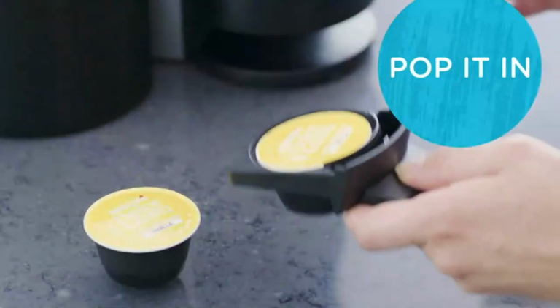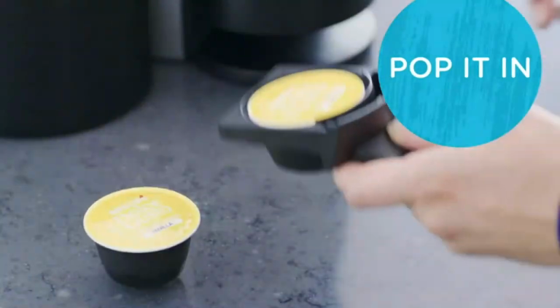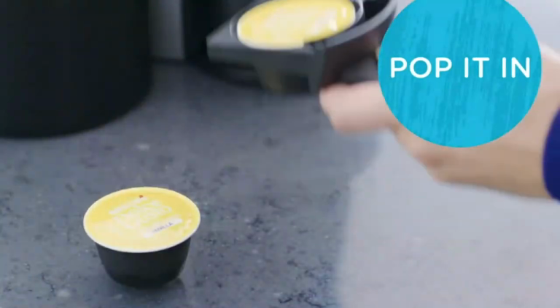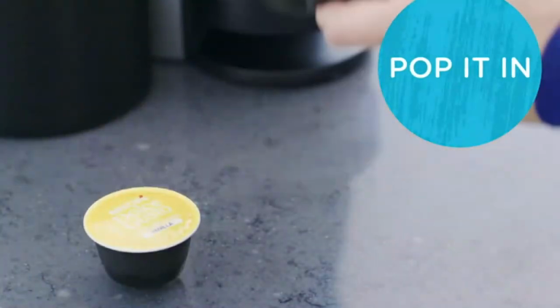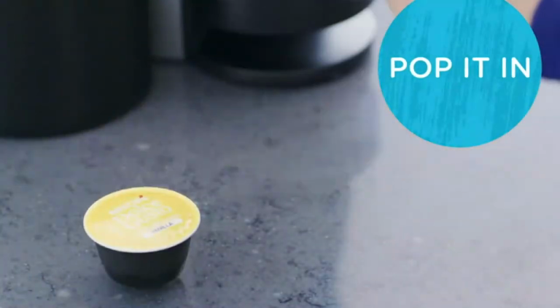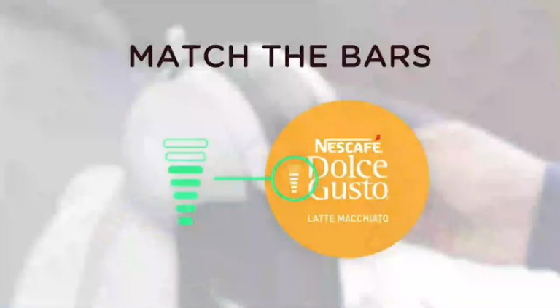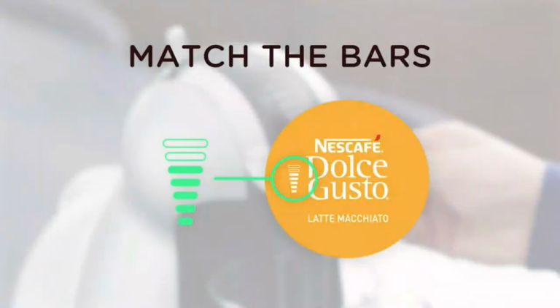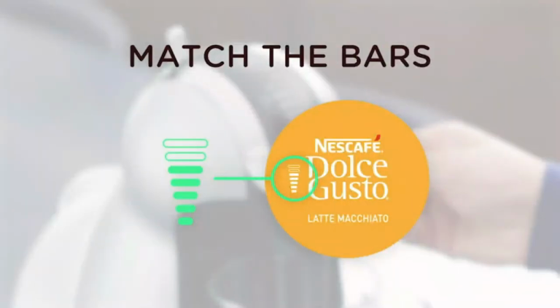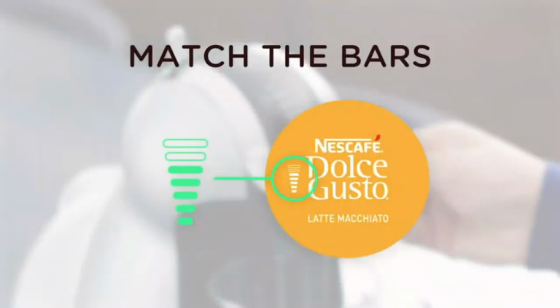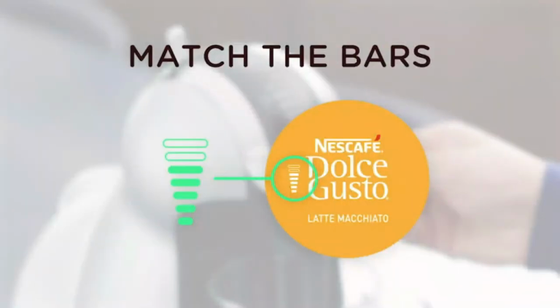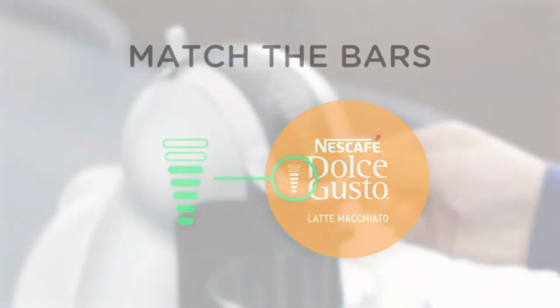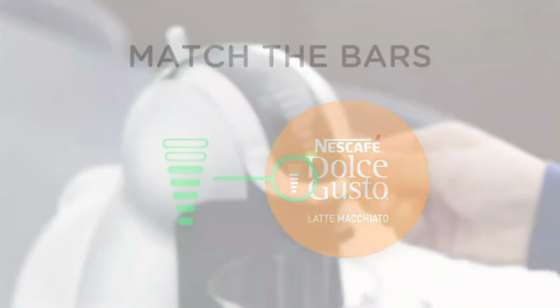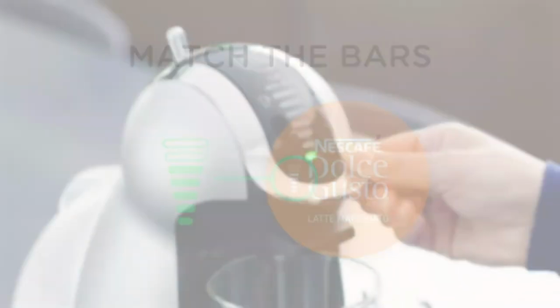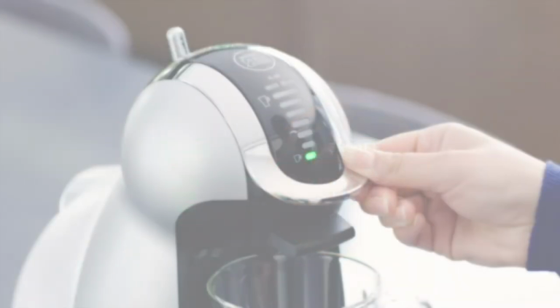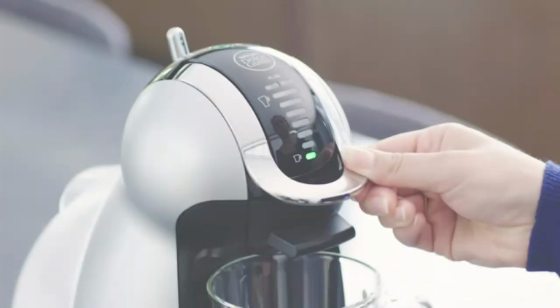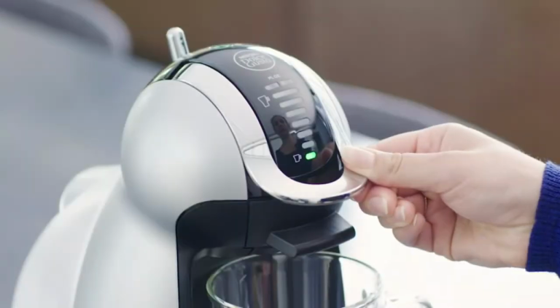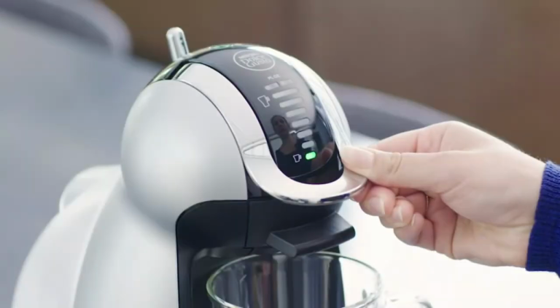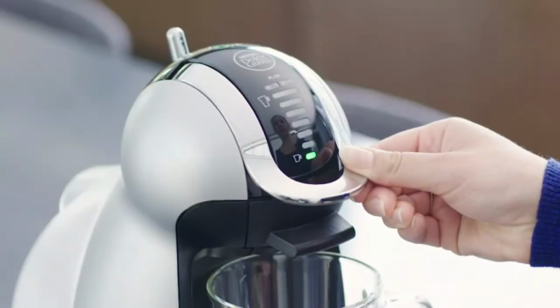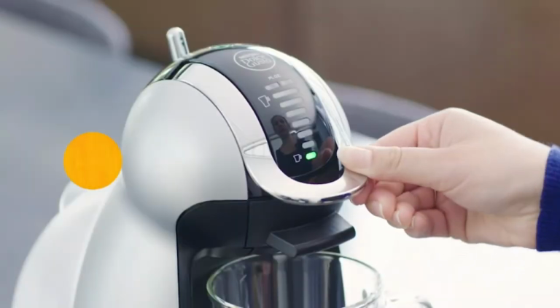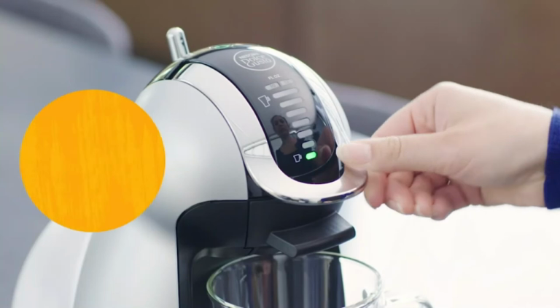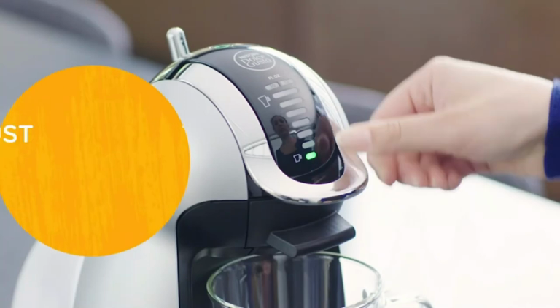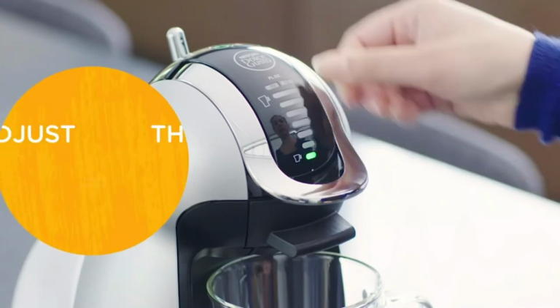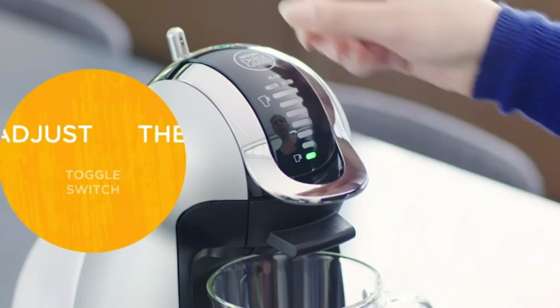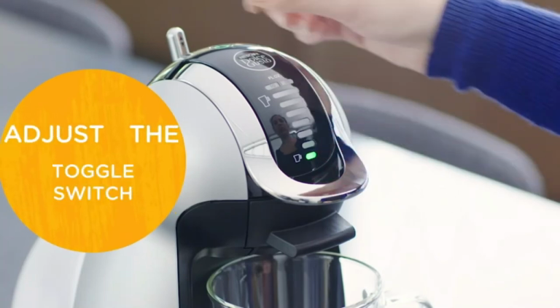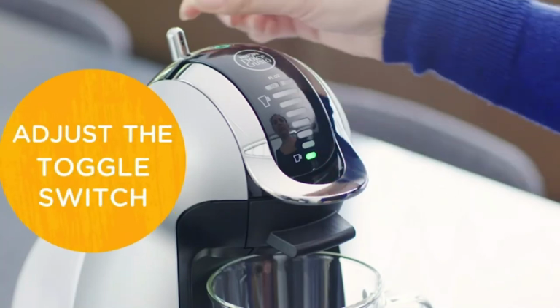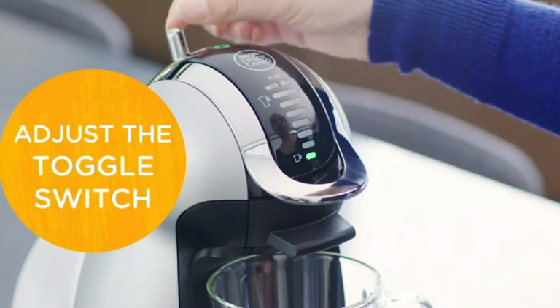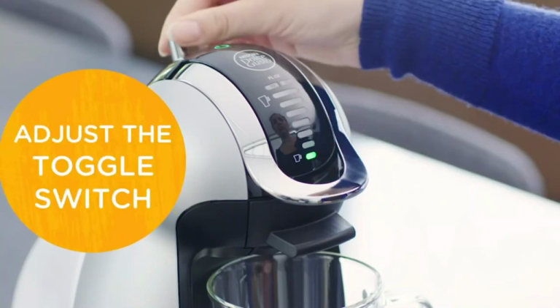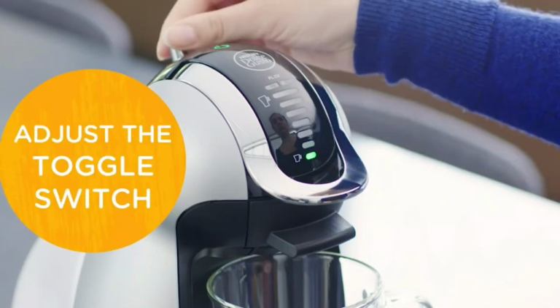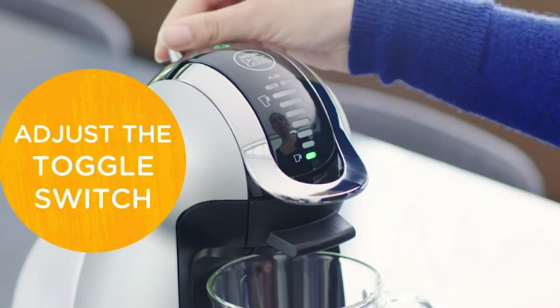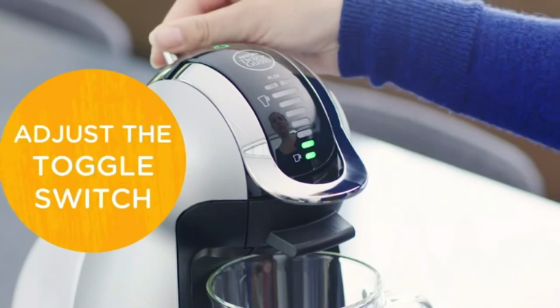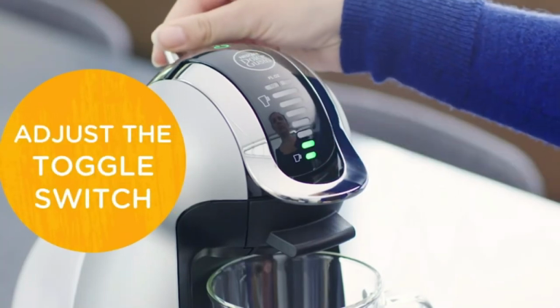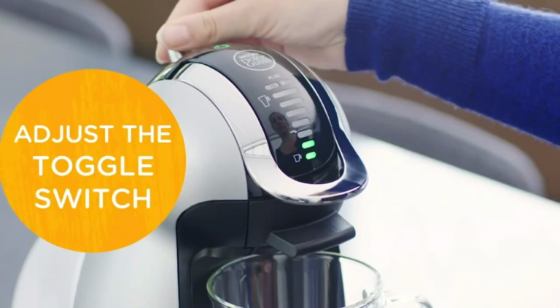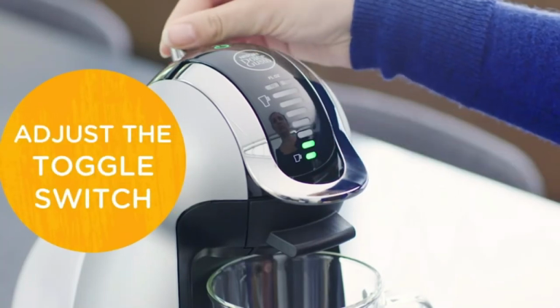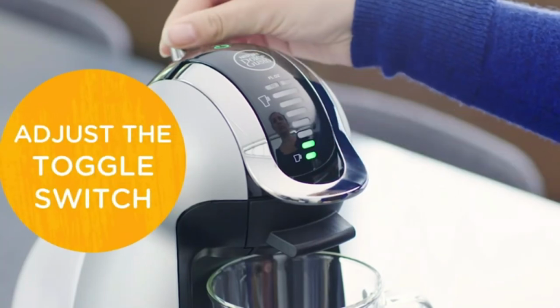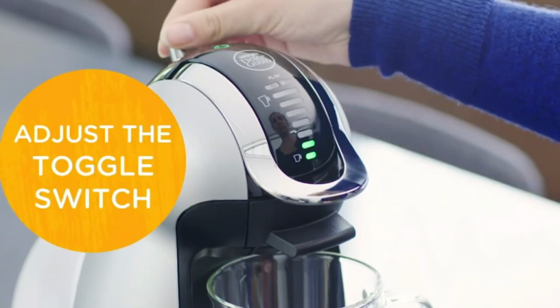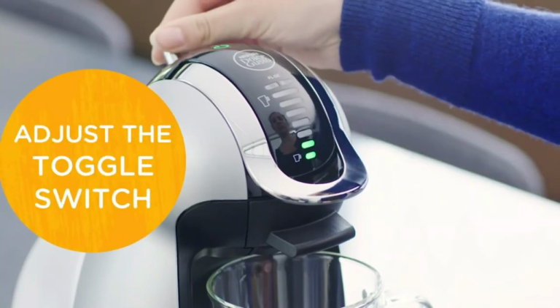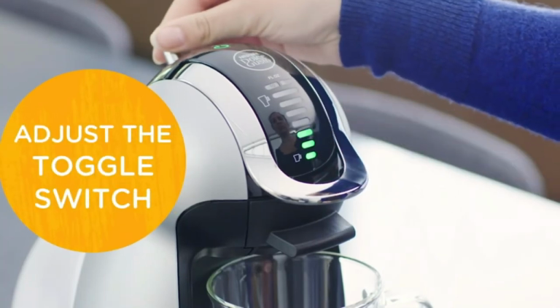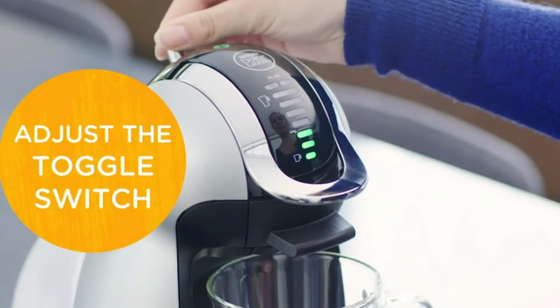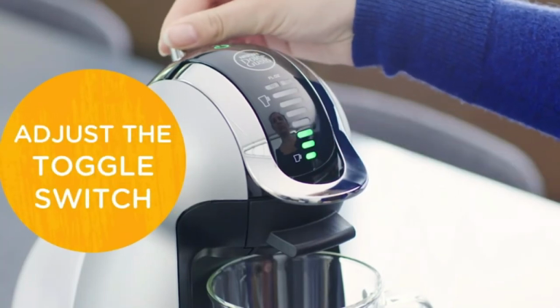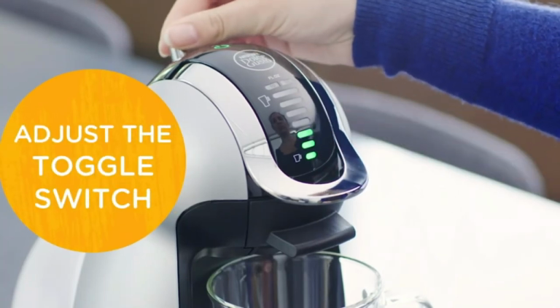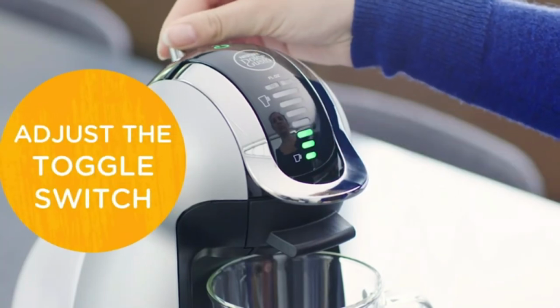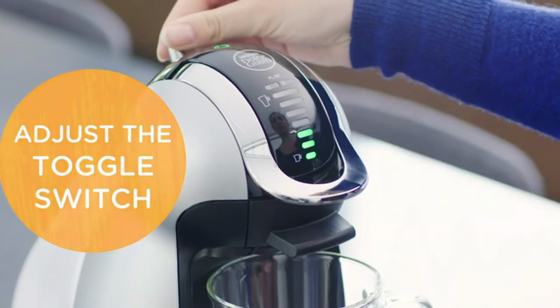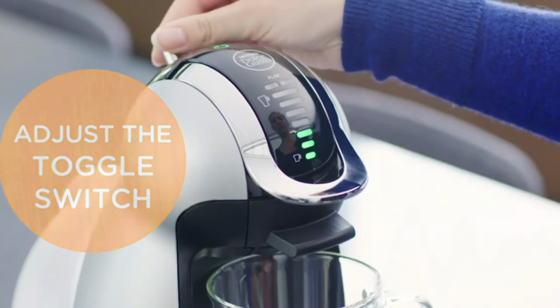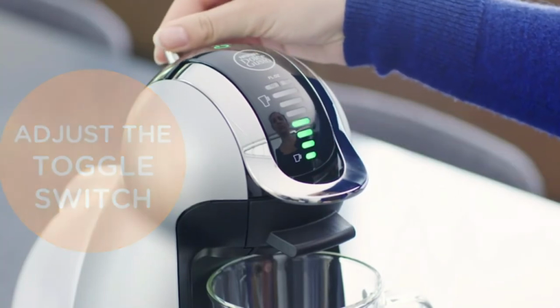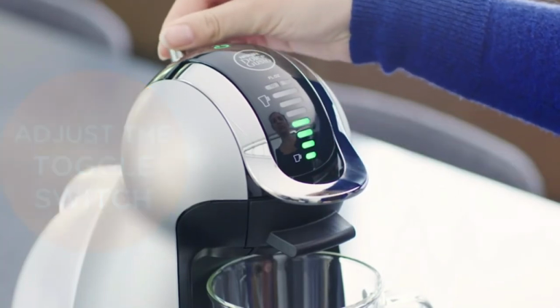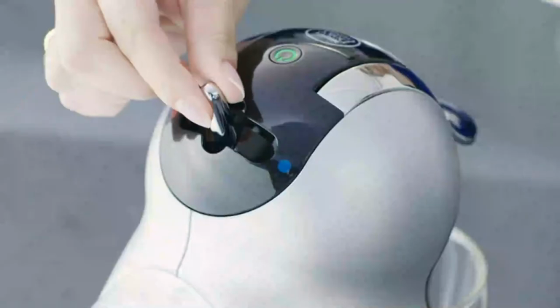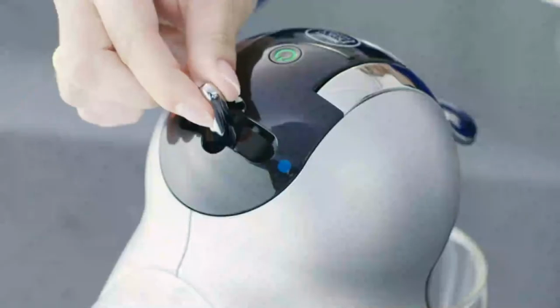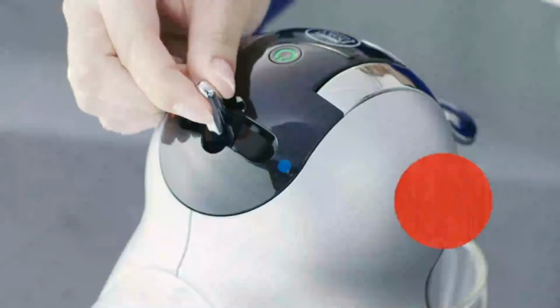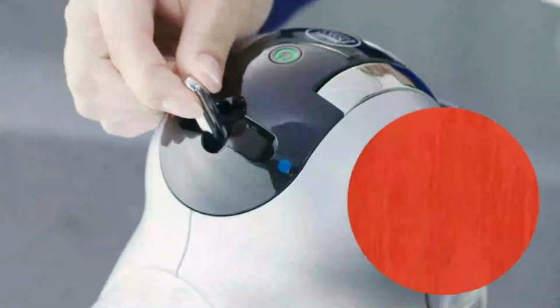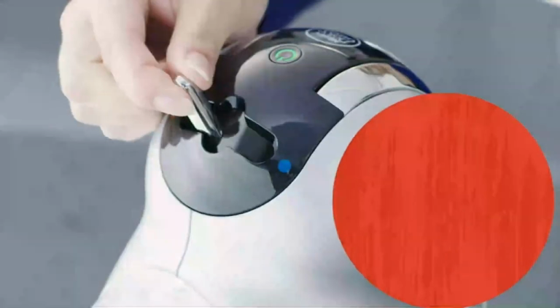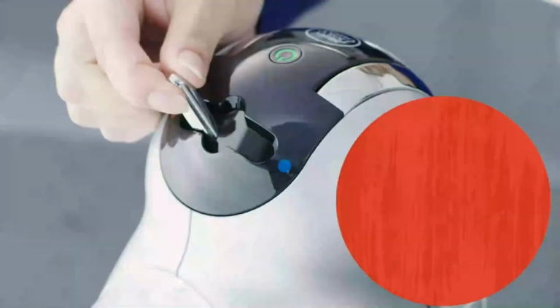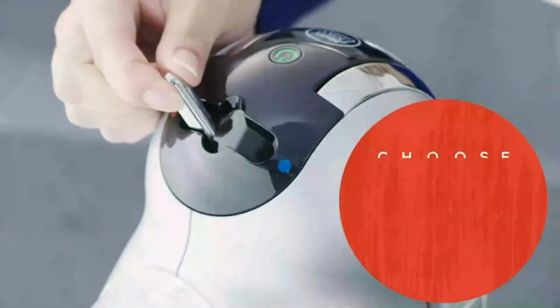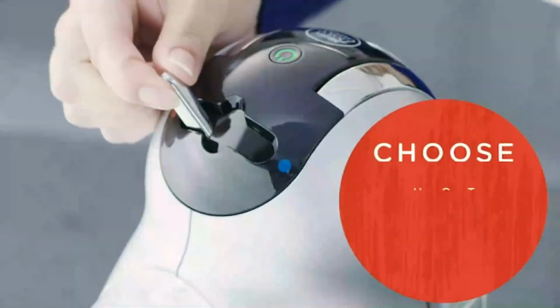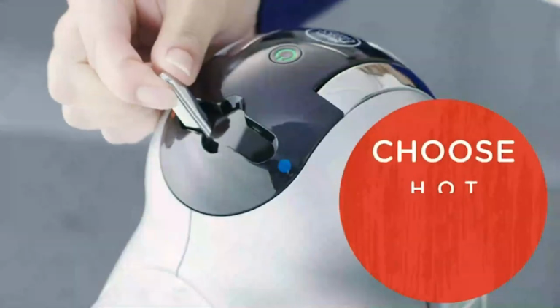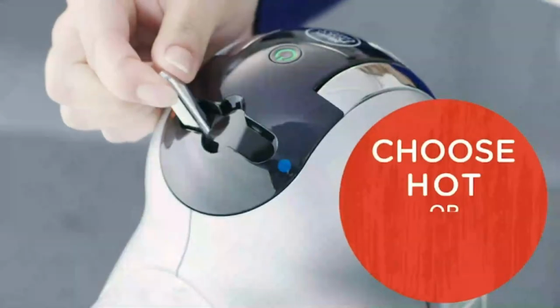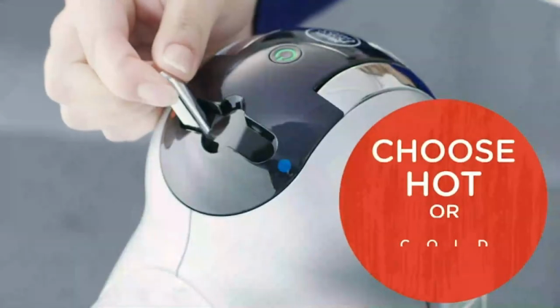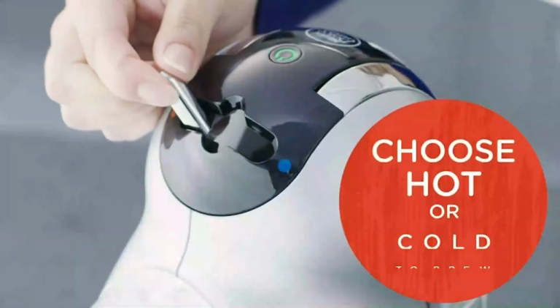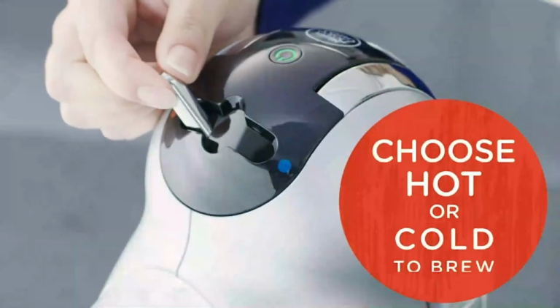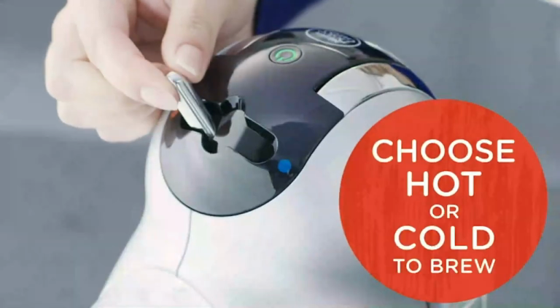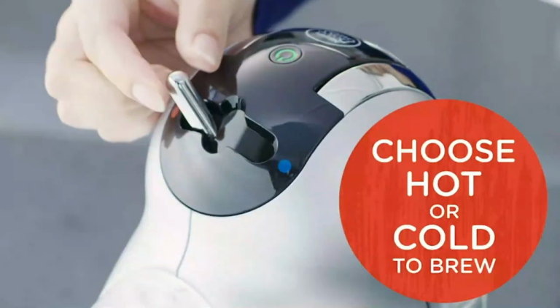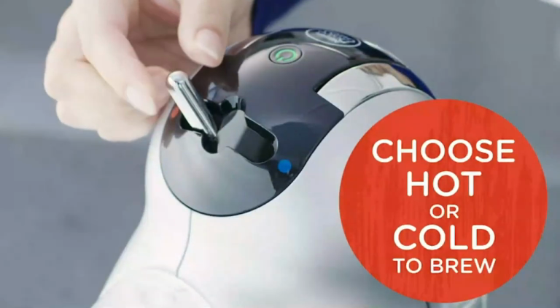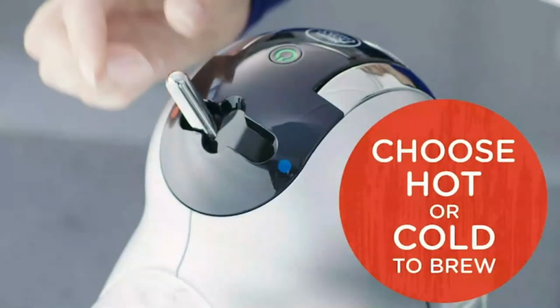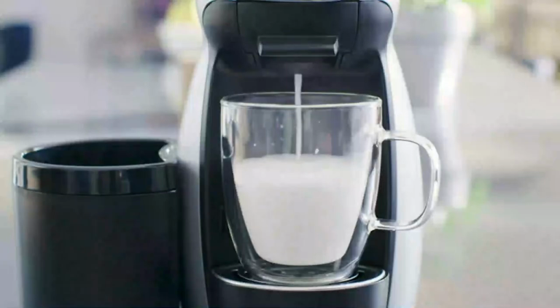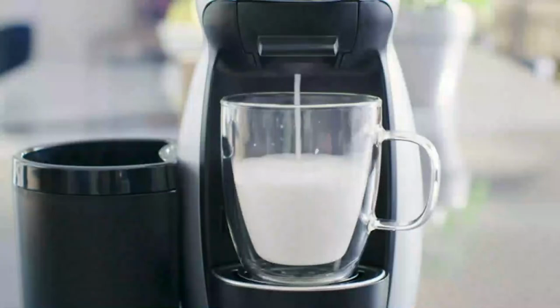Customization. Use the toggle stick to control the LED display to select the size and temperature to create your perfect cup.